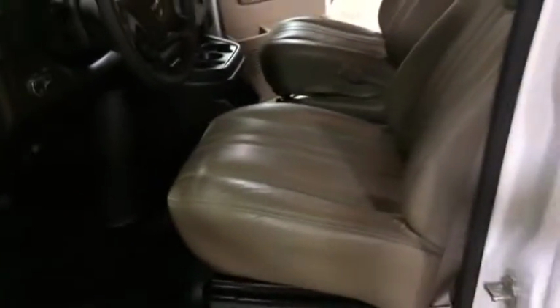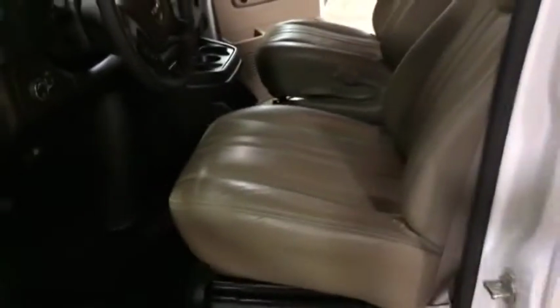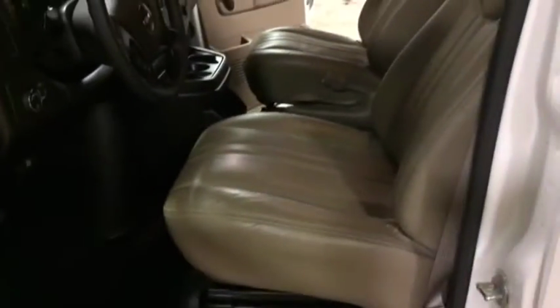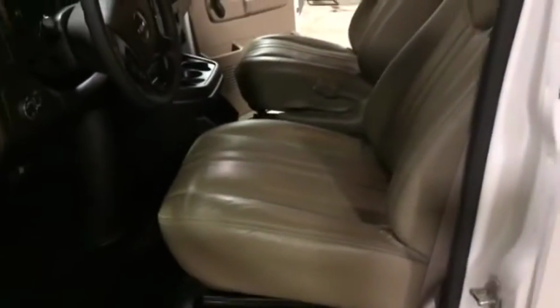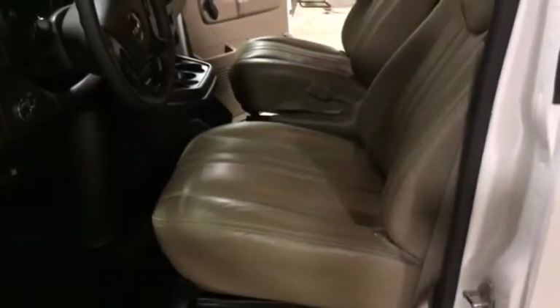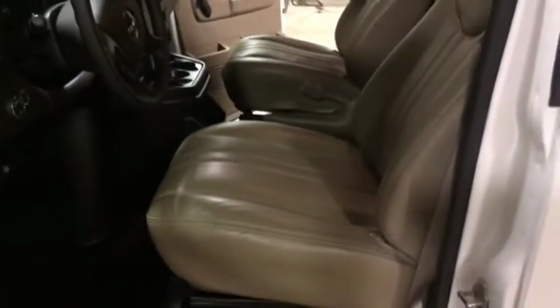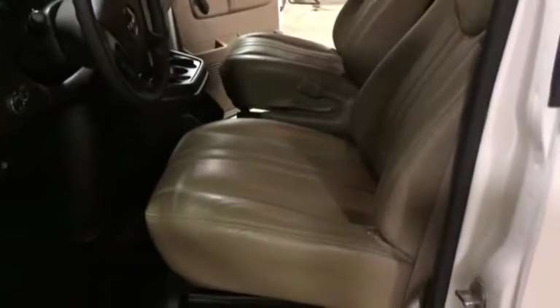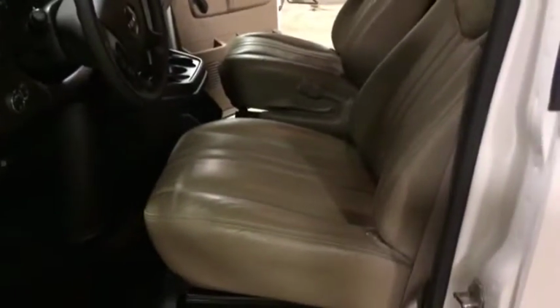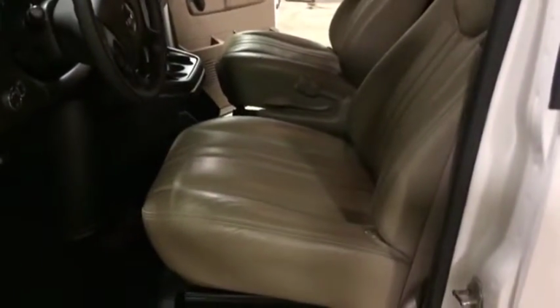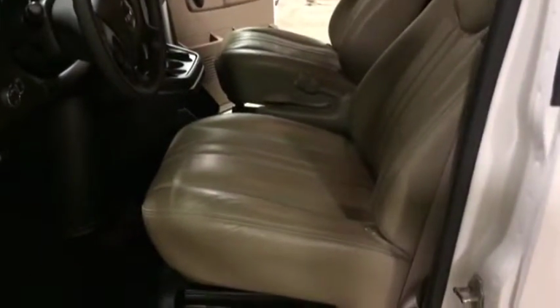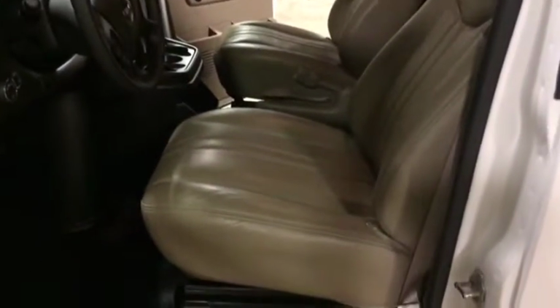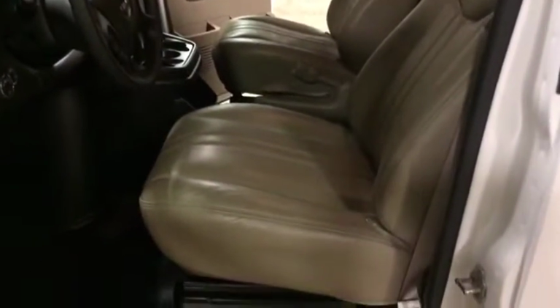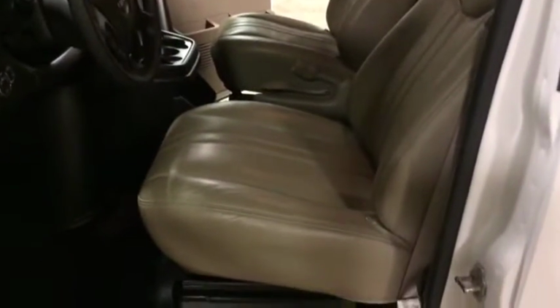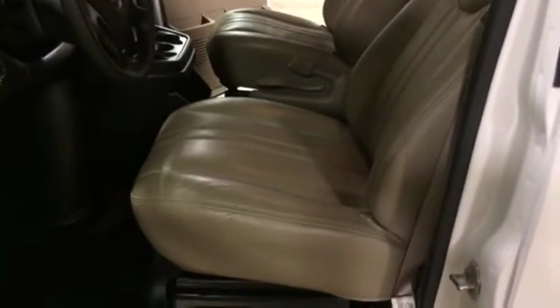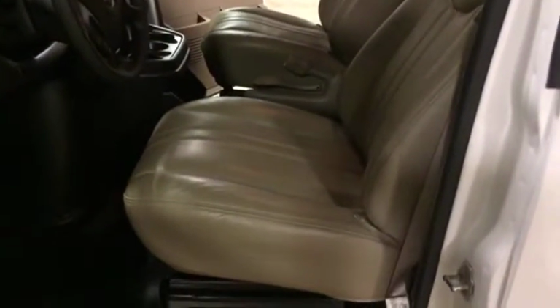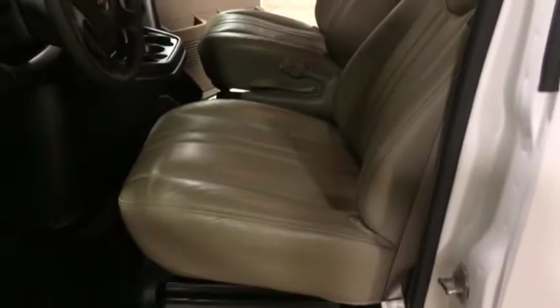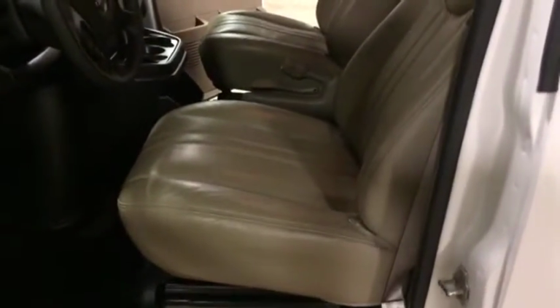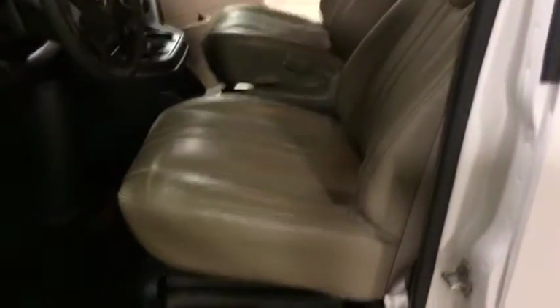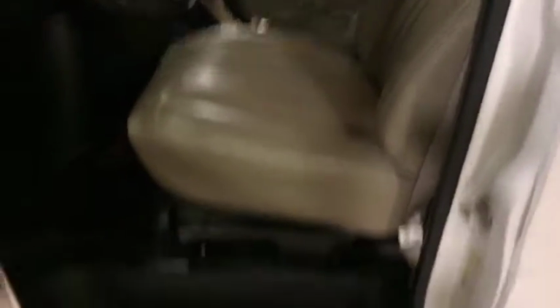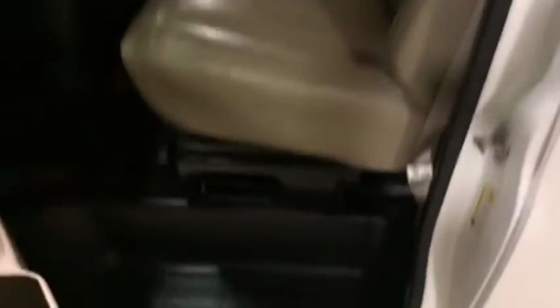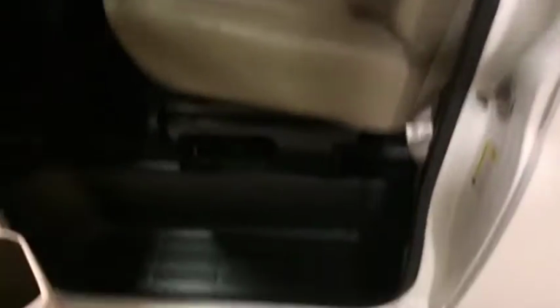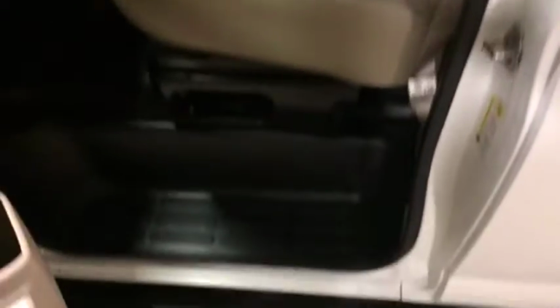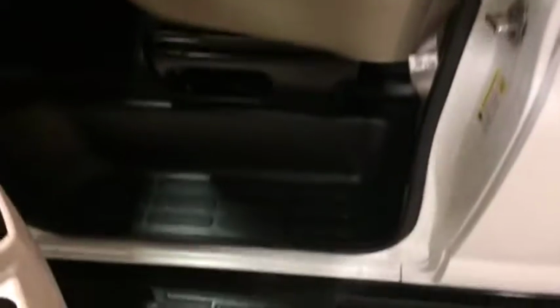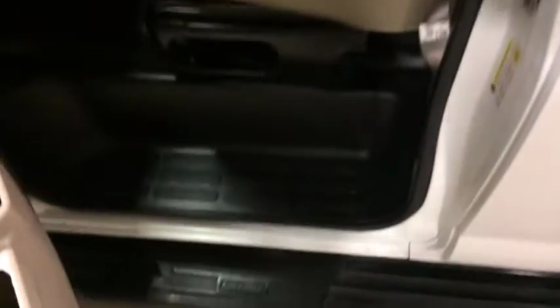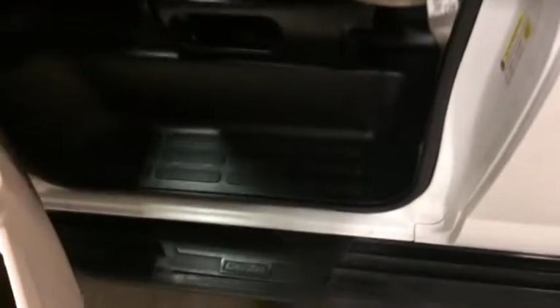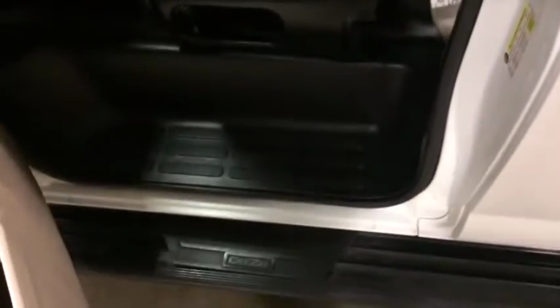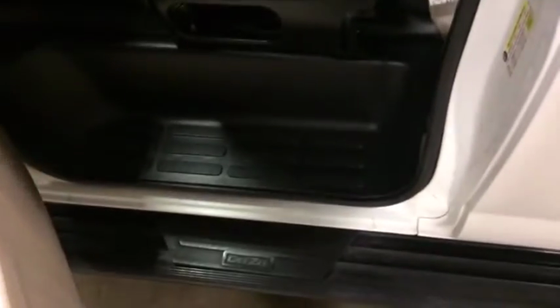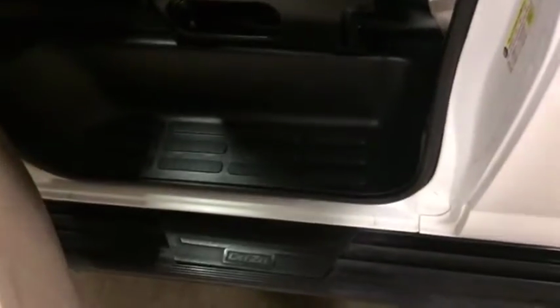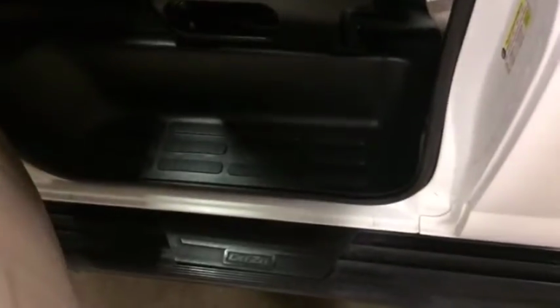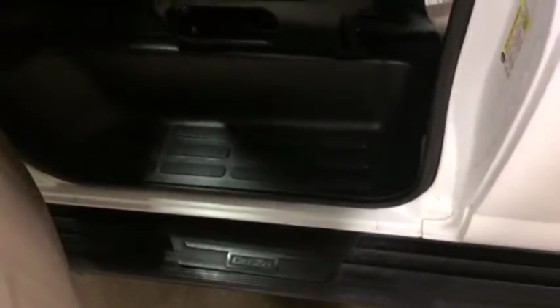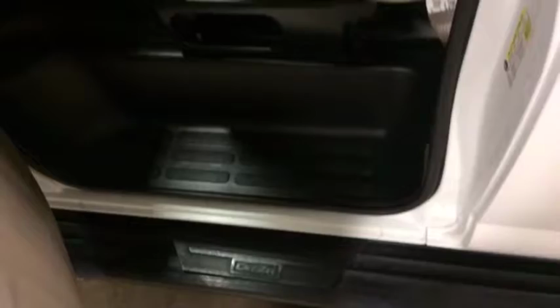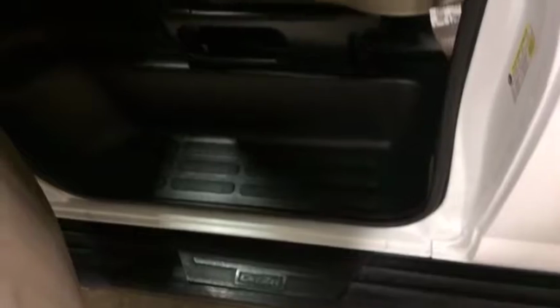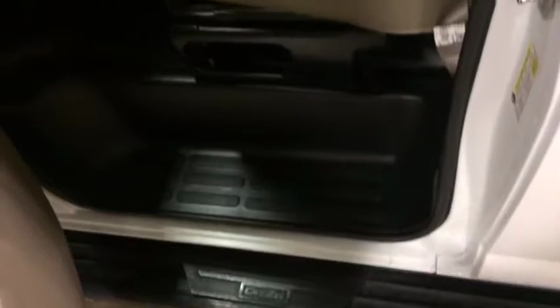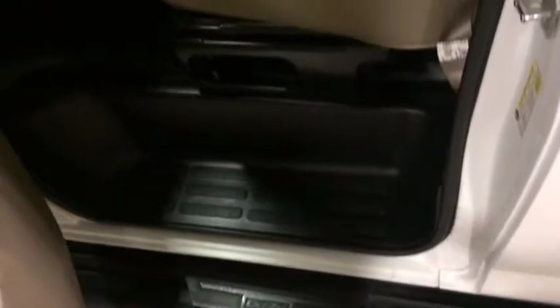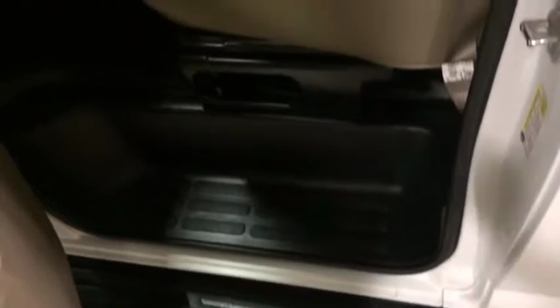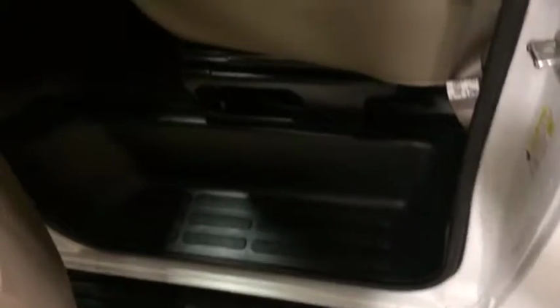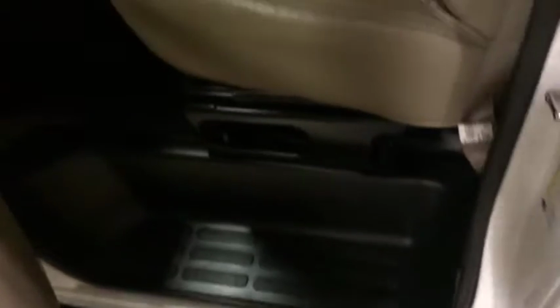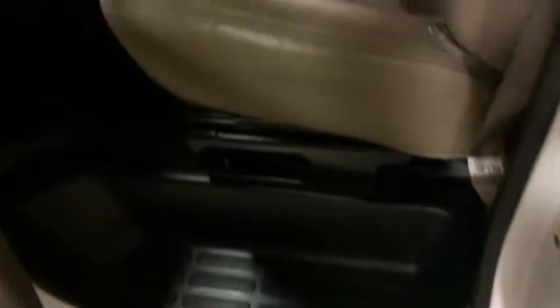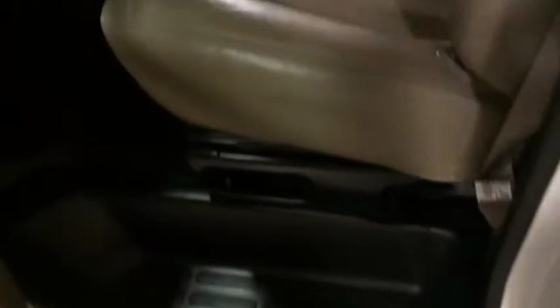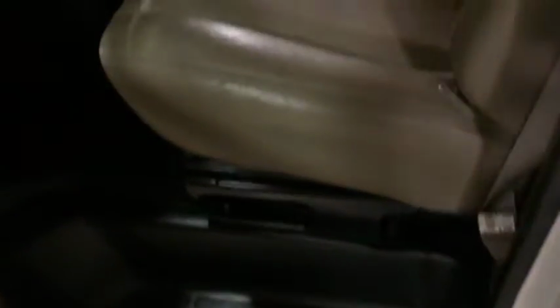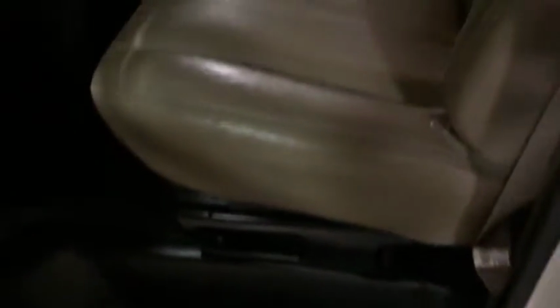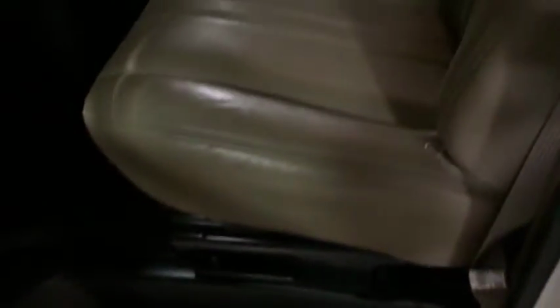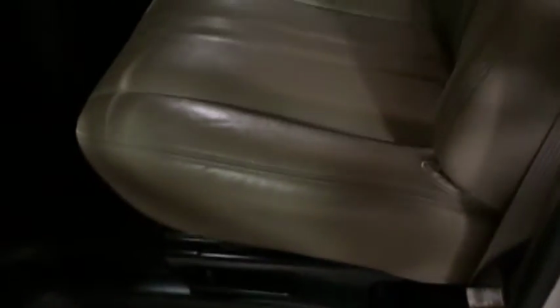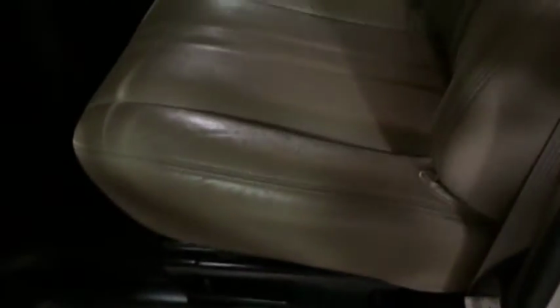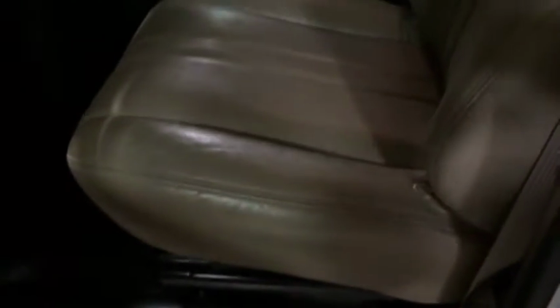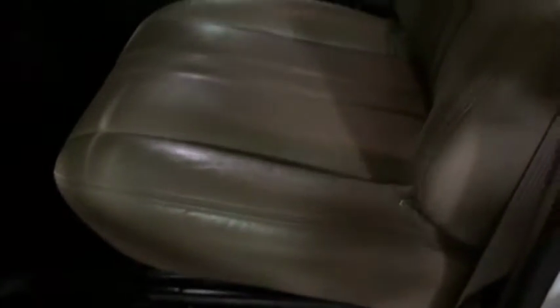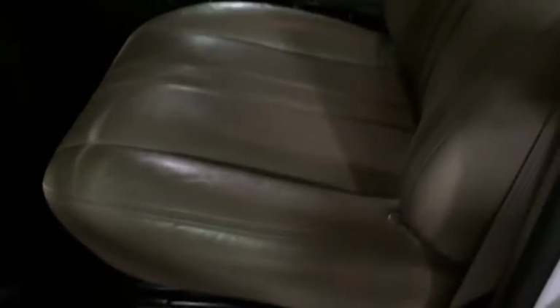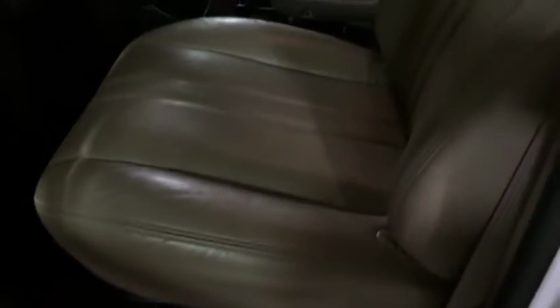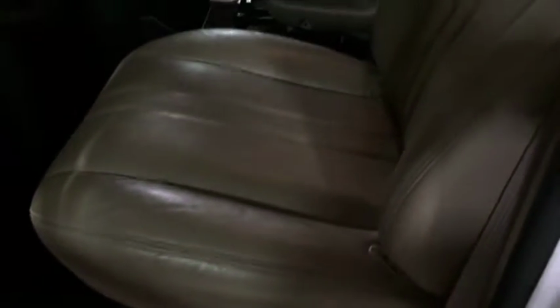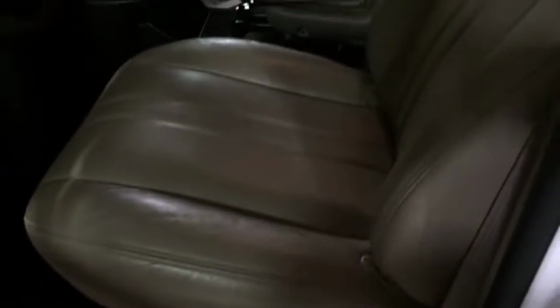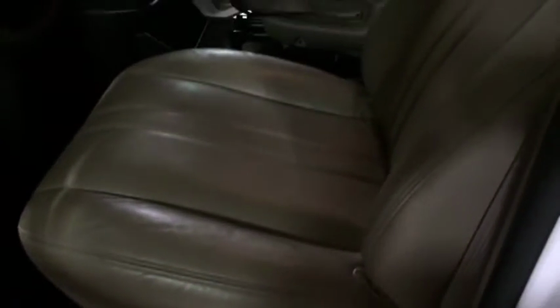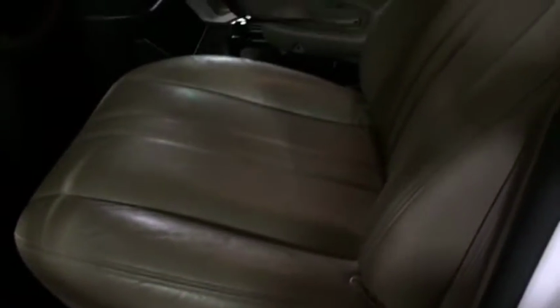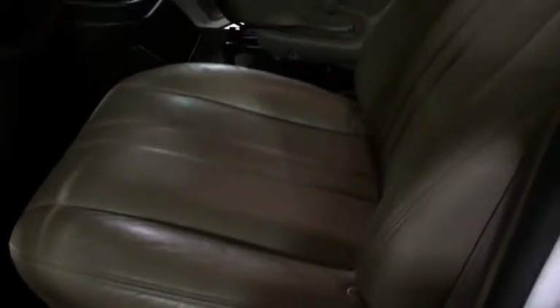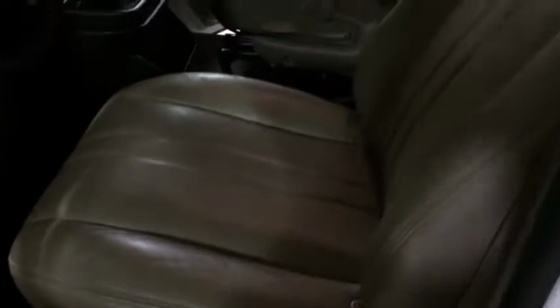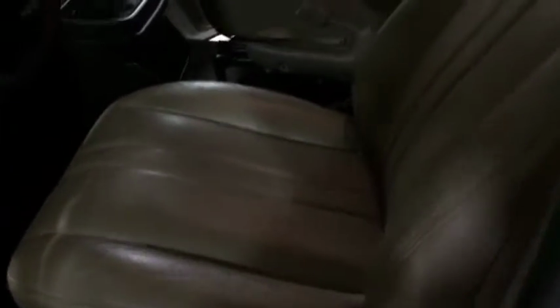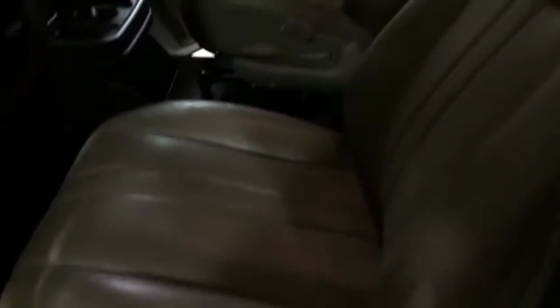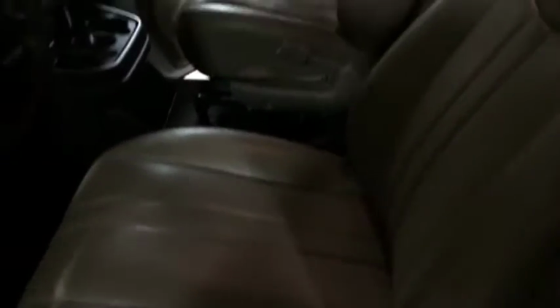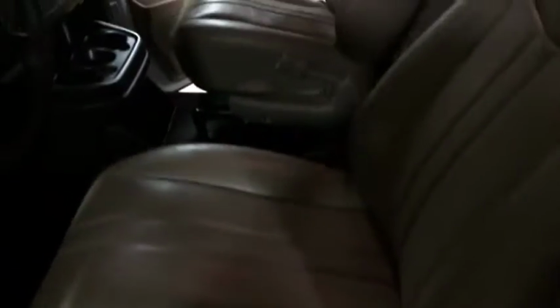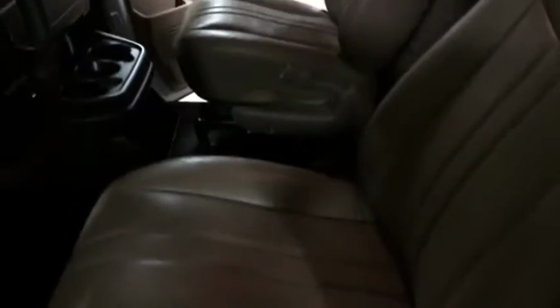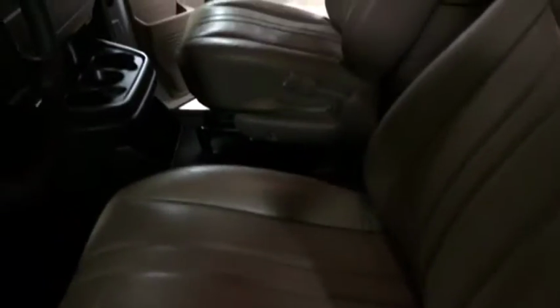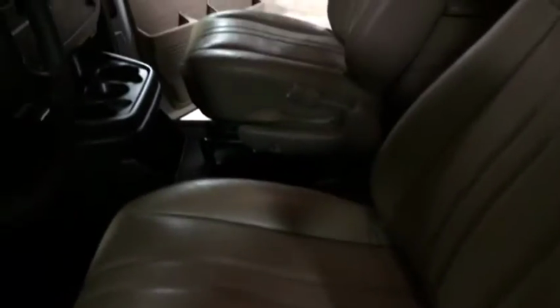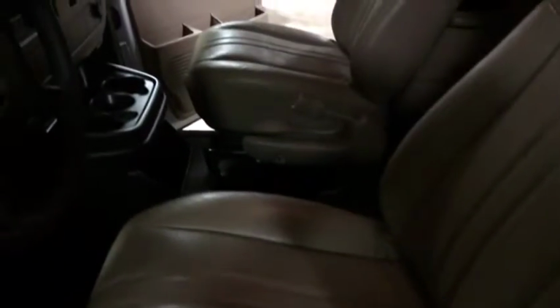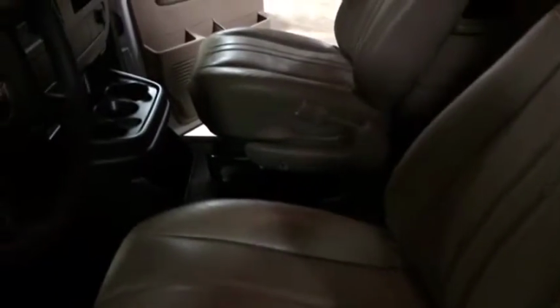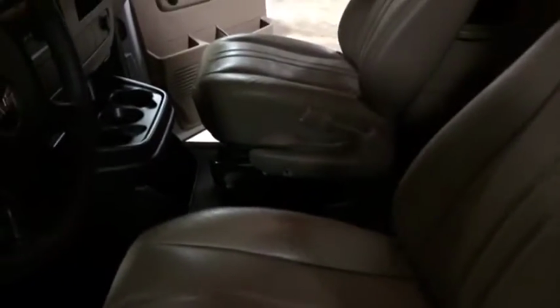Coming over to the seat here, you see the seats in great shape. You see down here this DZ running board bar for easy access — multiple steps. Easy to get into this van.